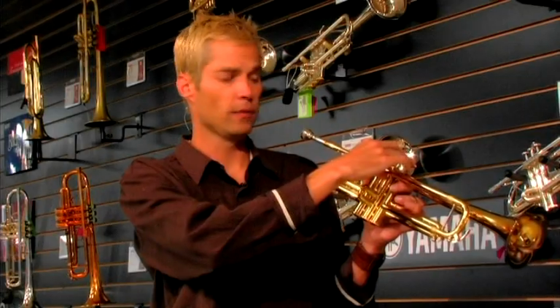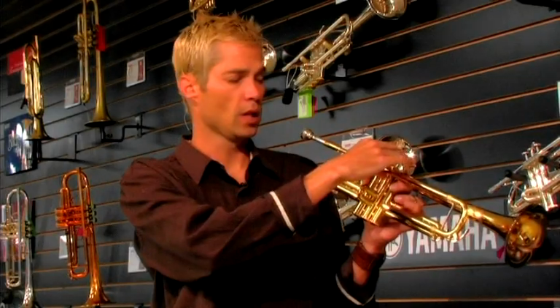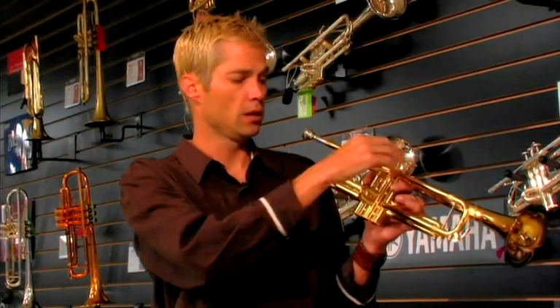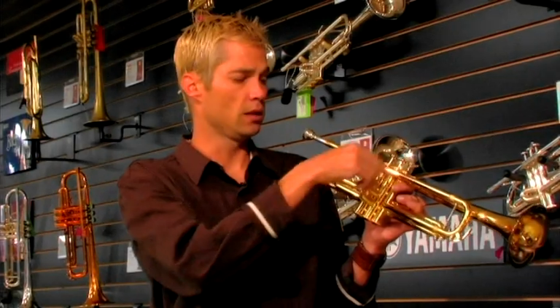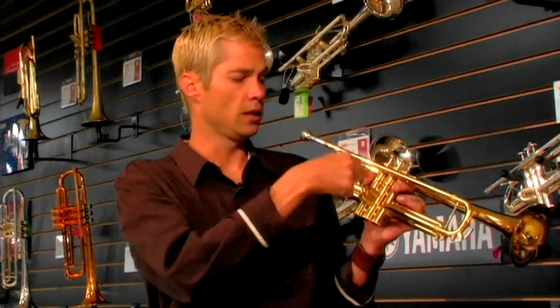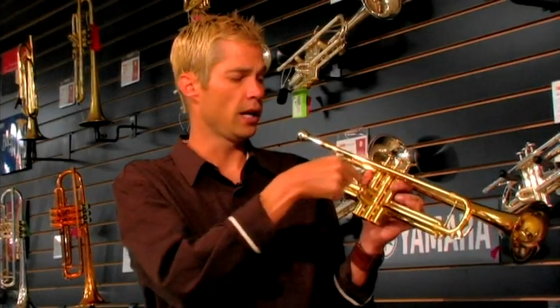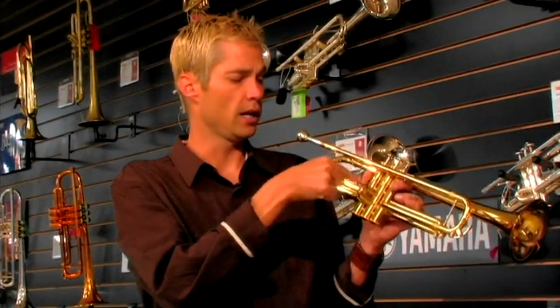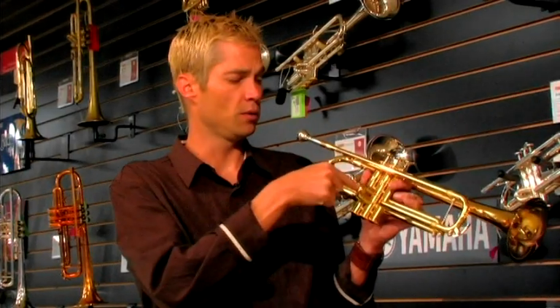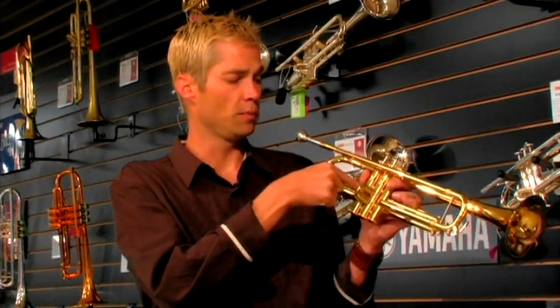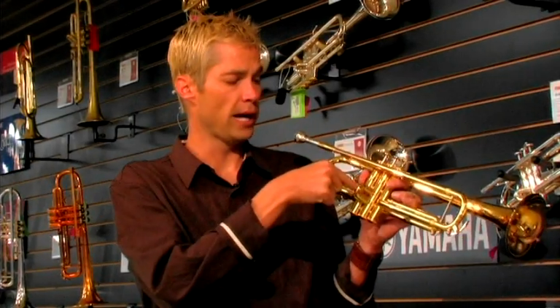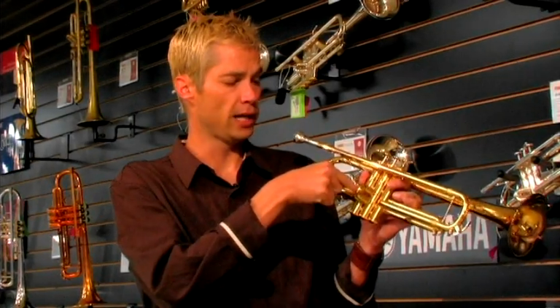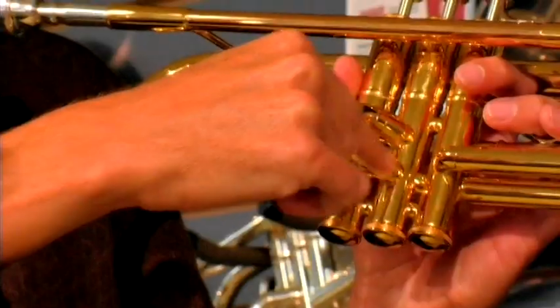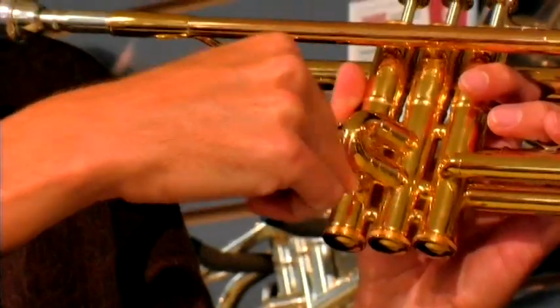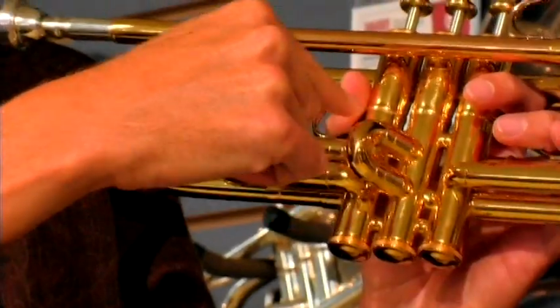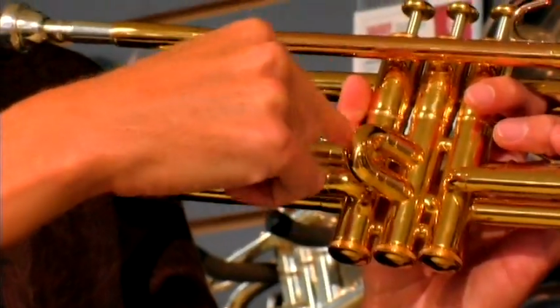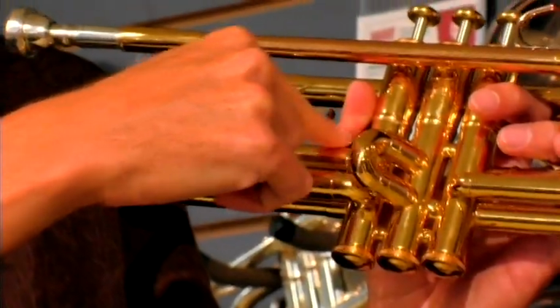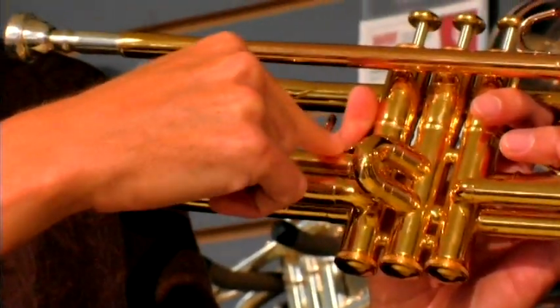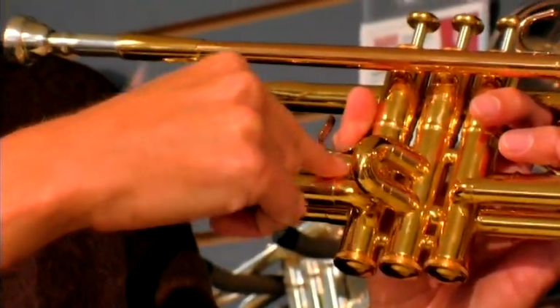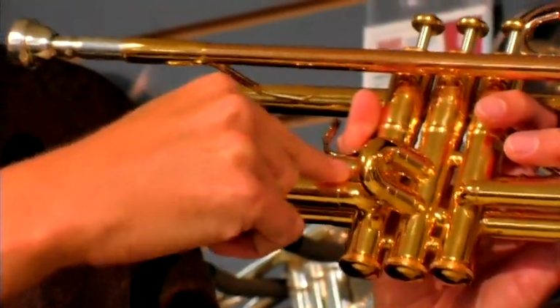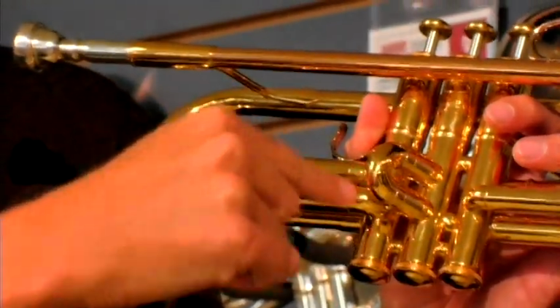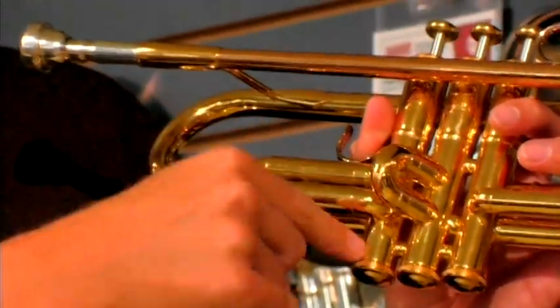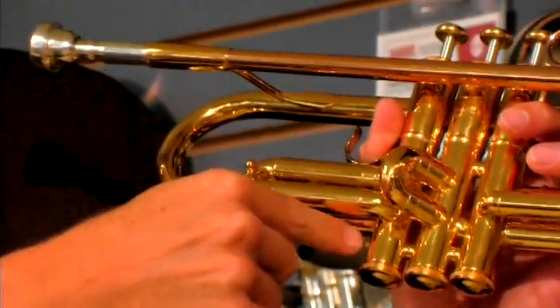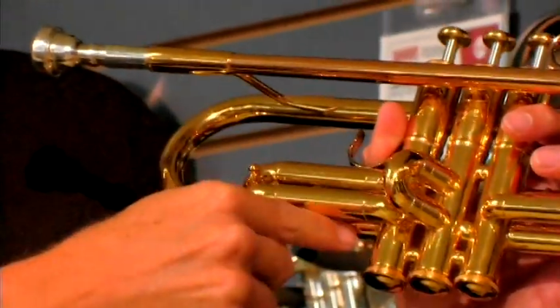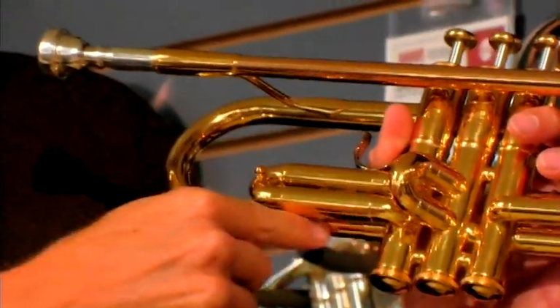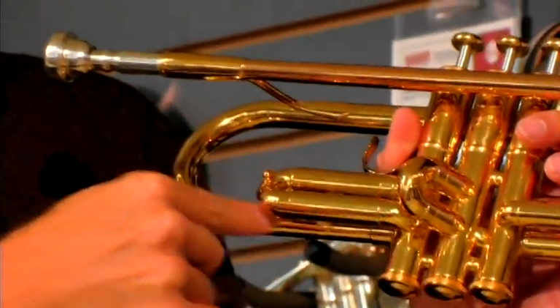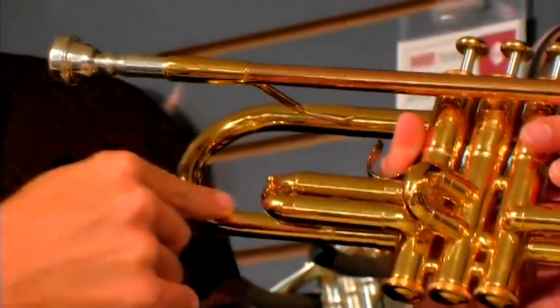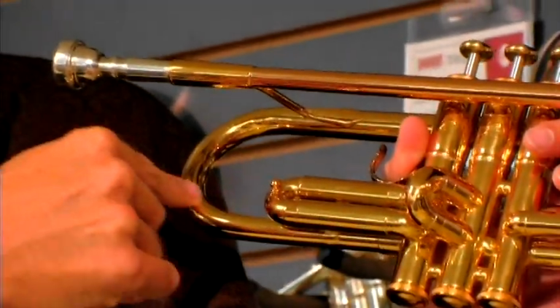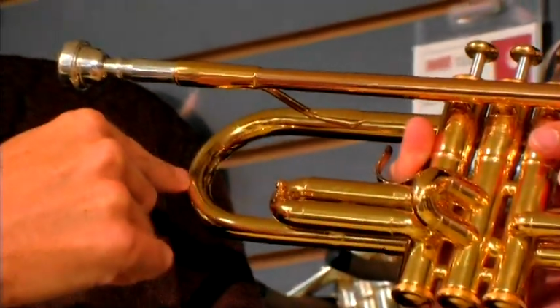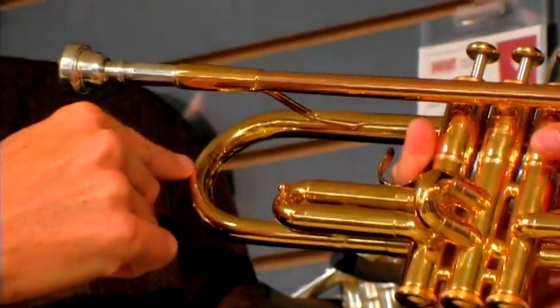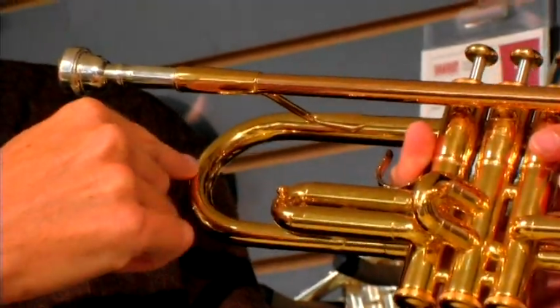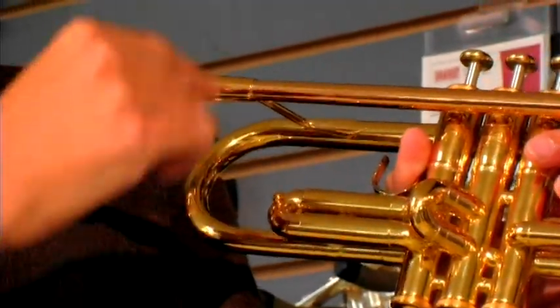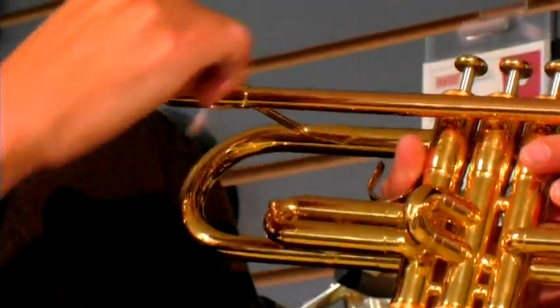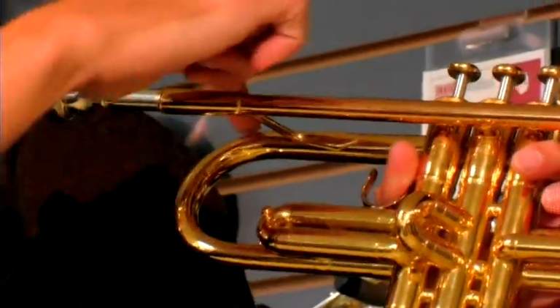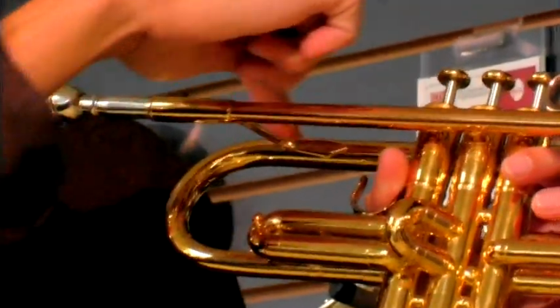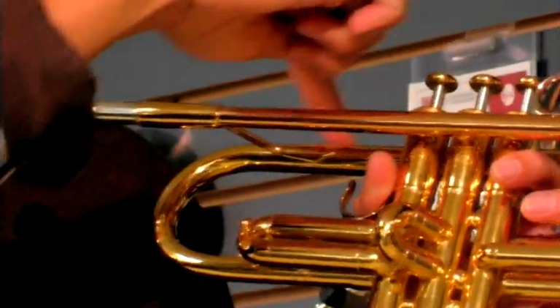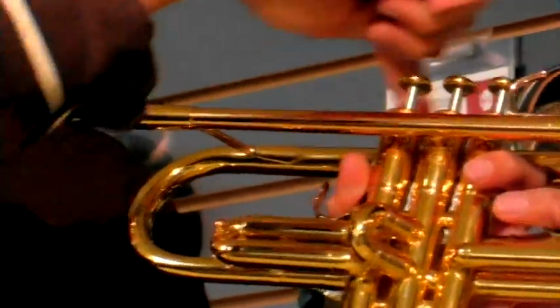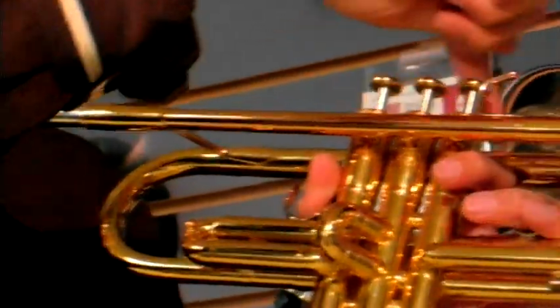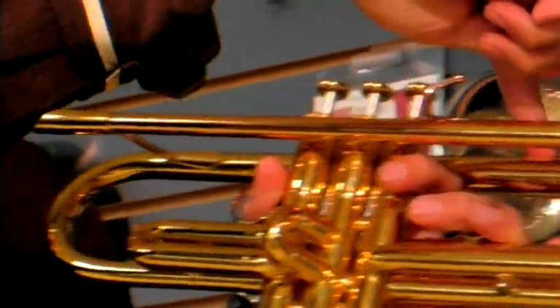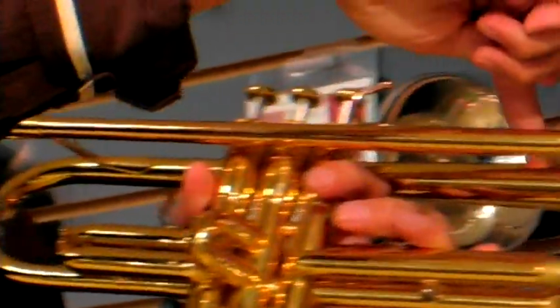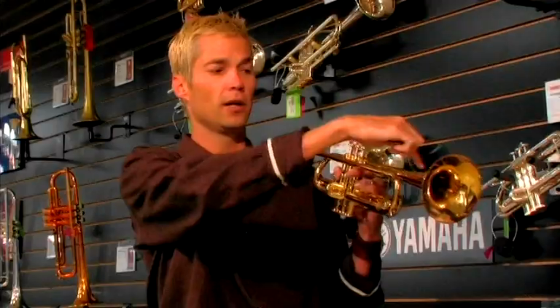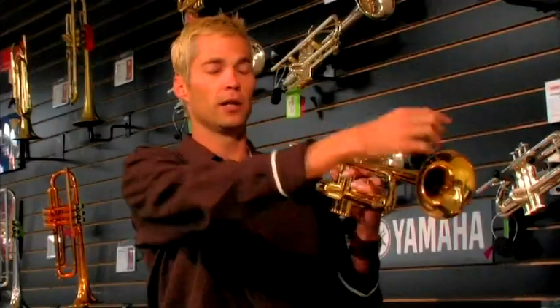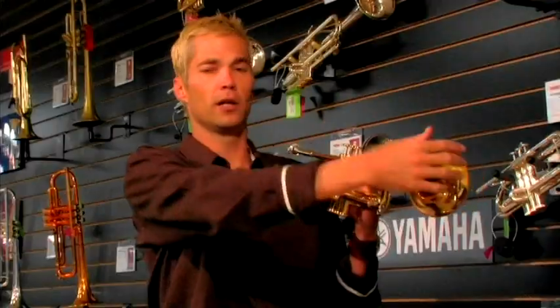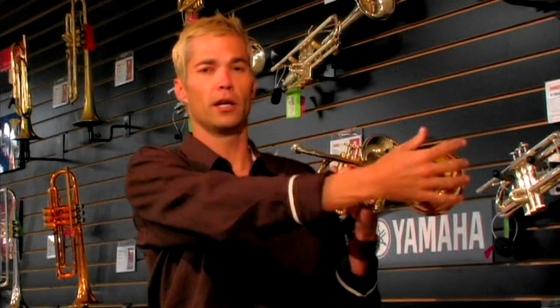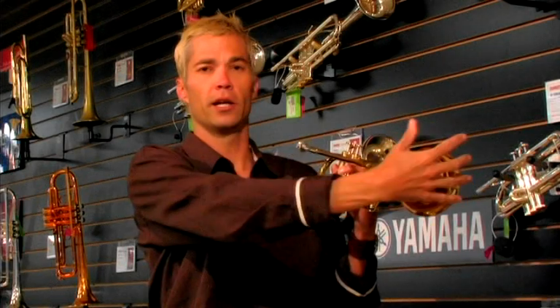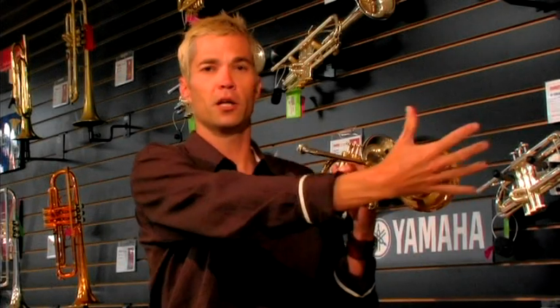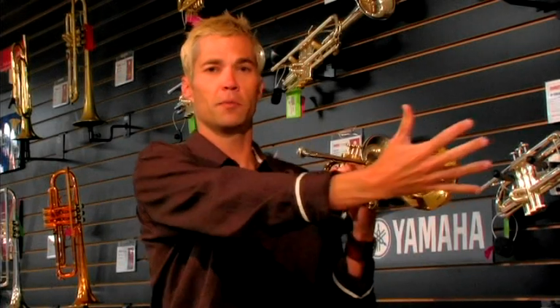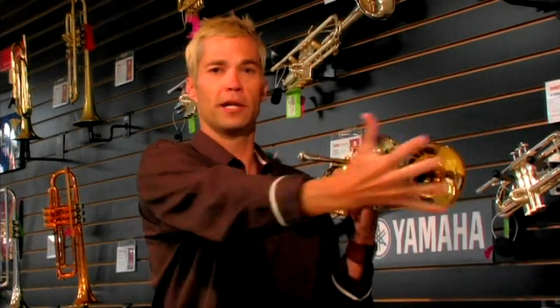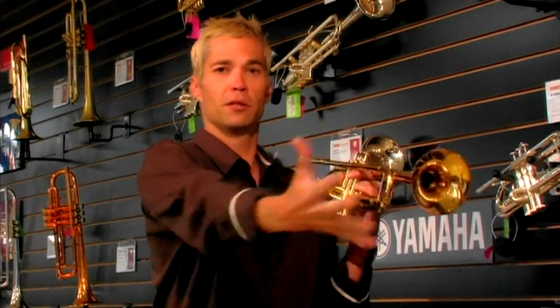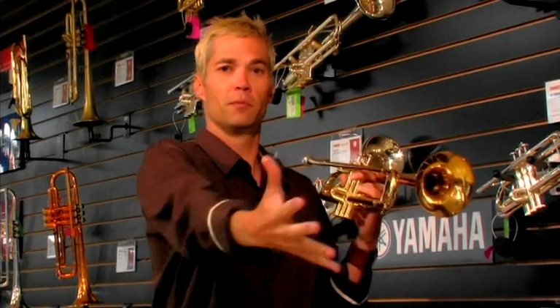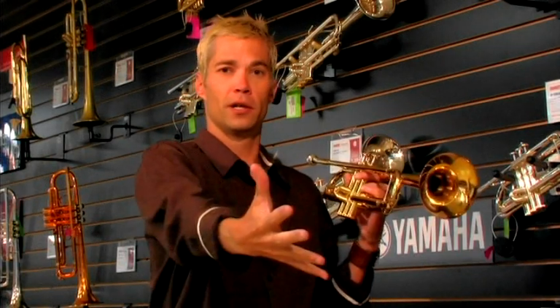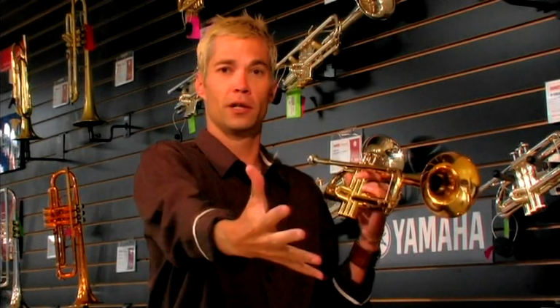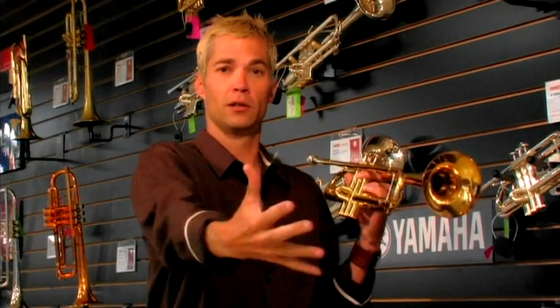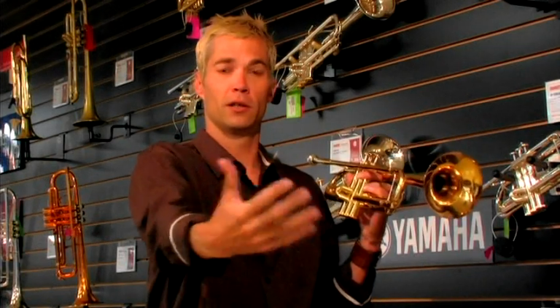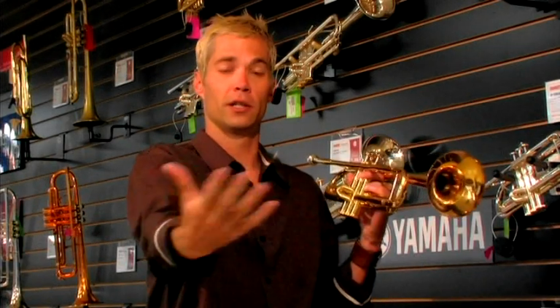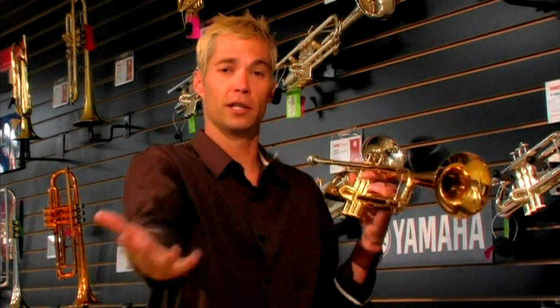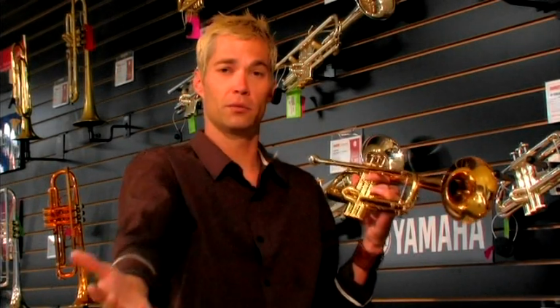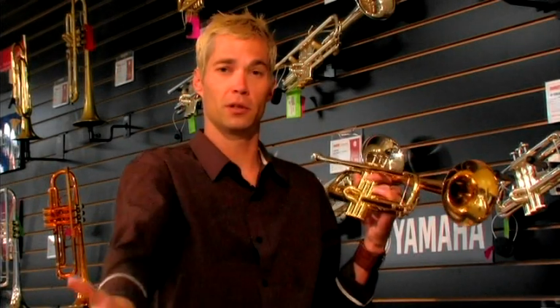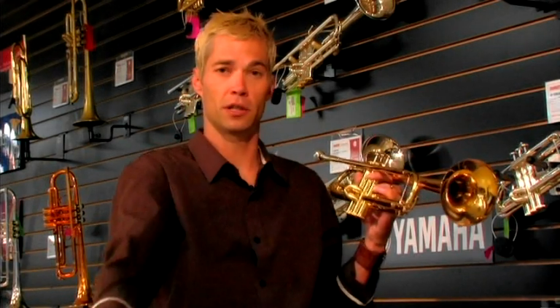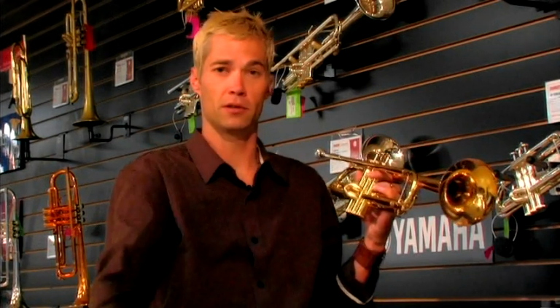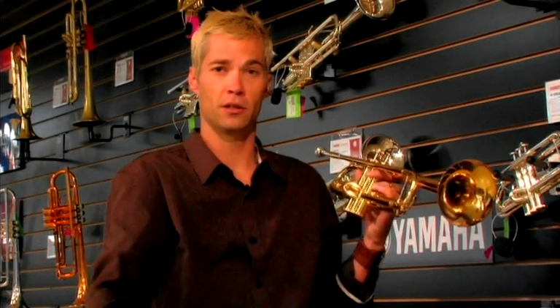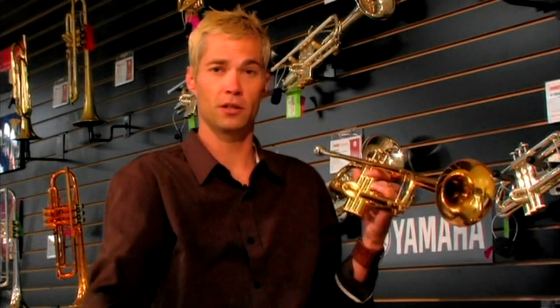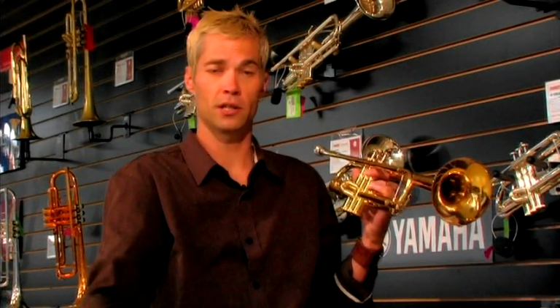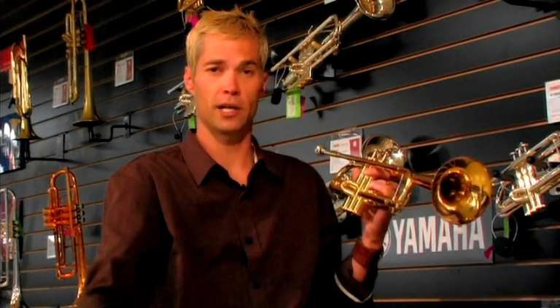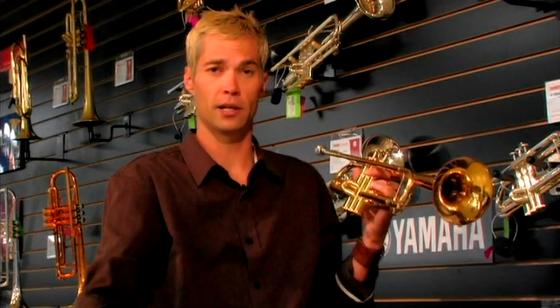Then the air will pass from the valve section through the bigger part and come out the bell, and that's what gives you your sound.